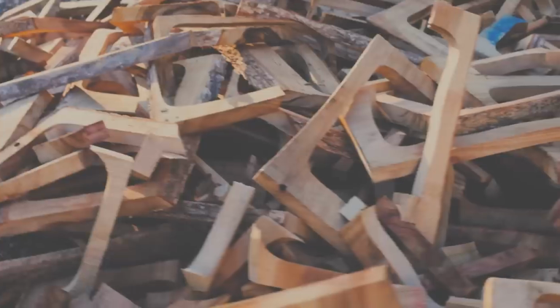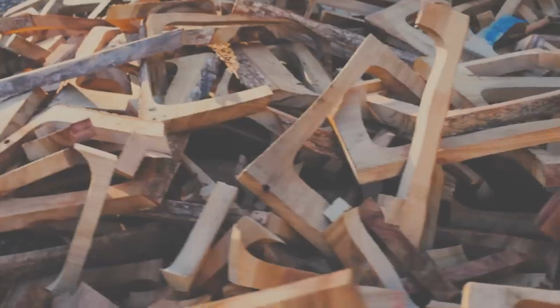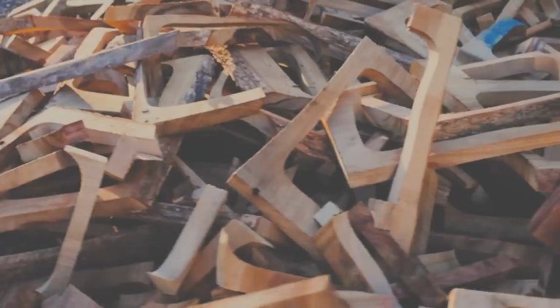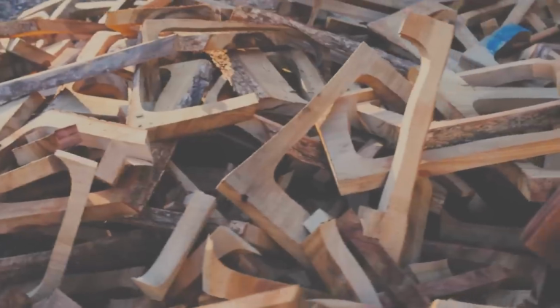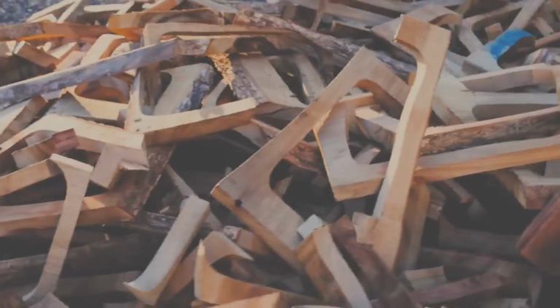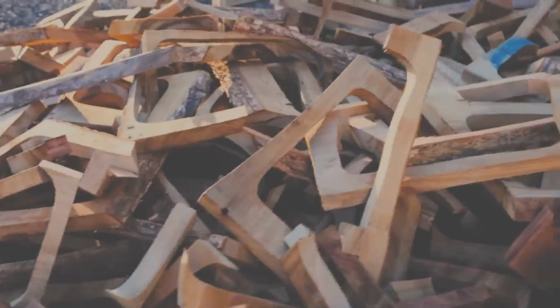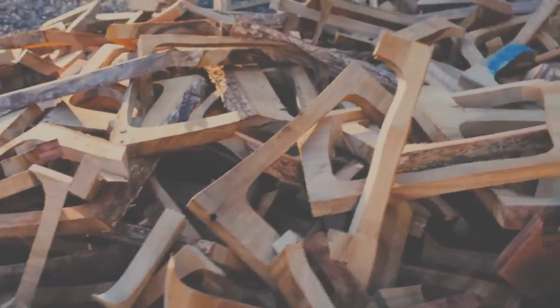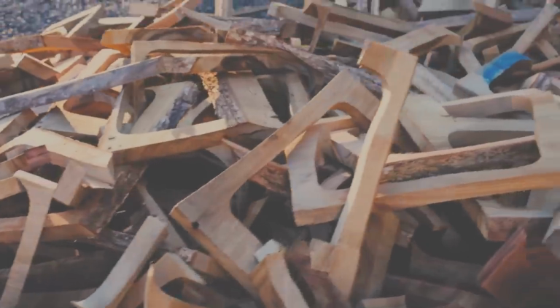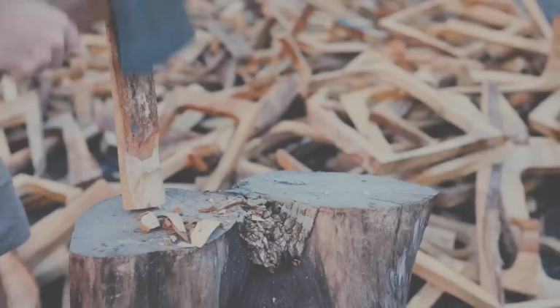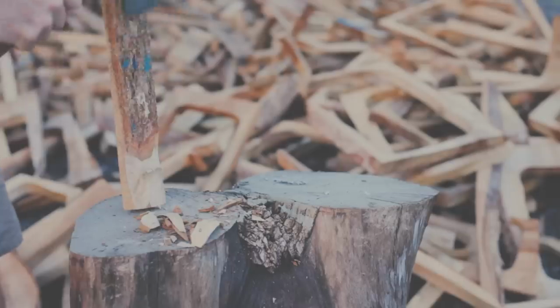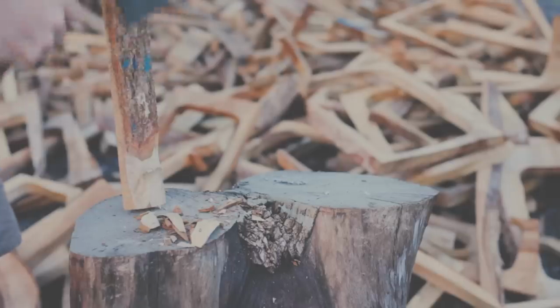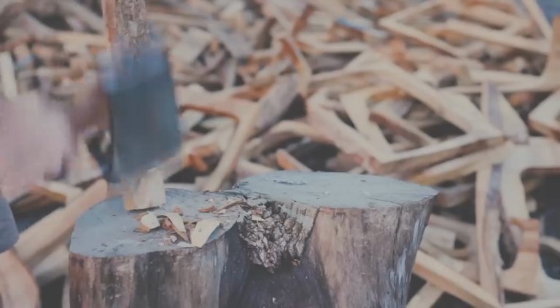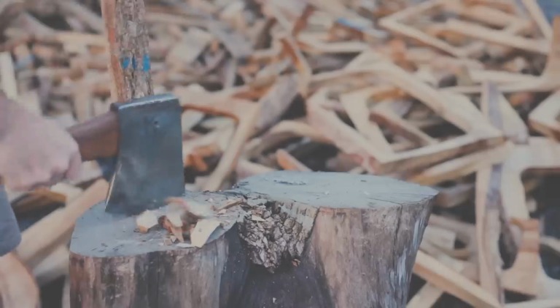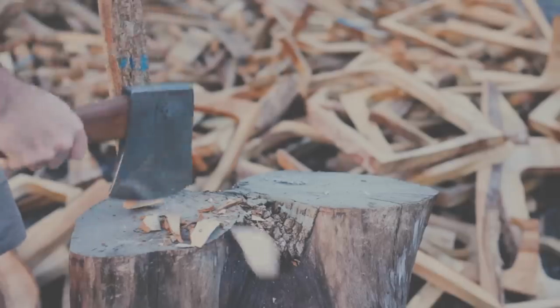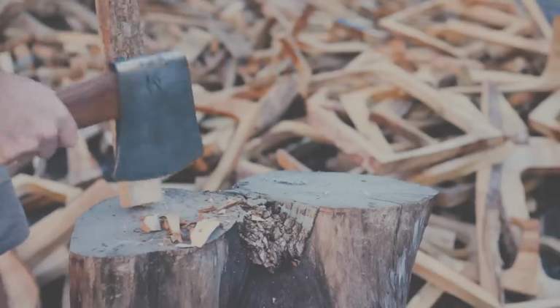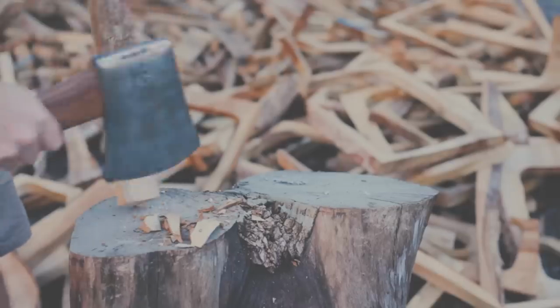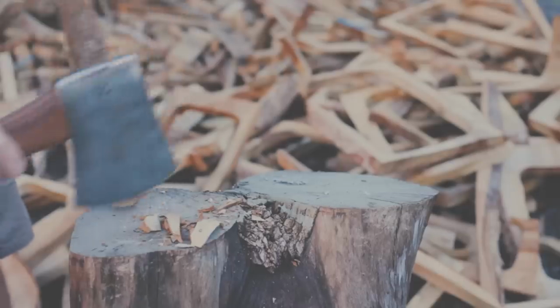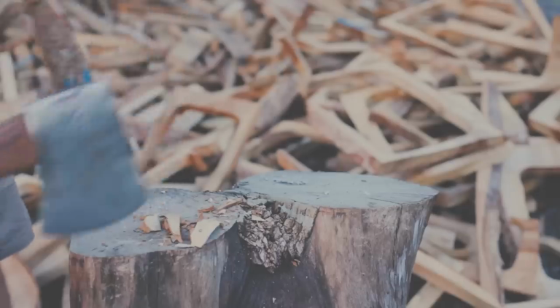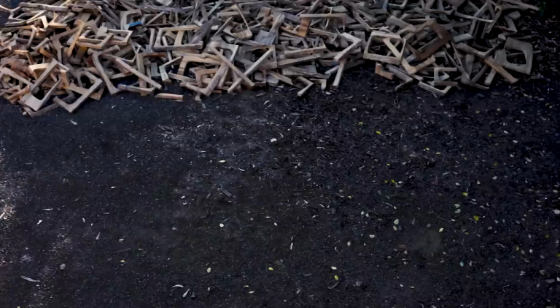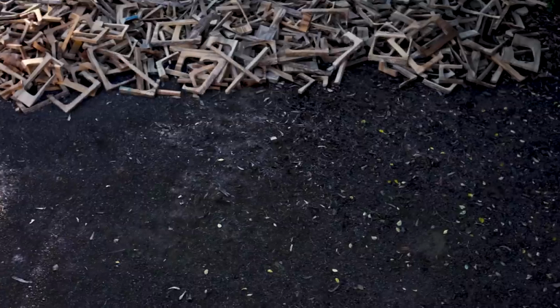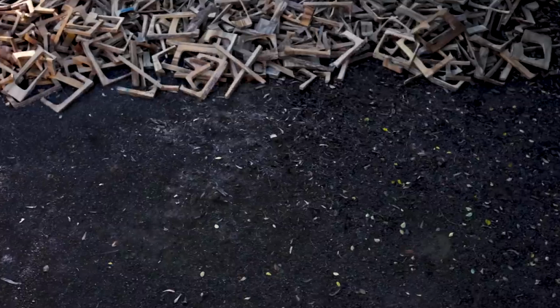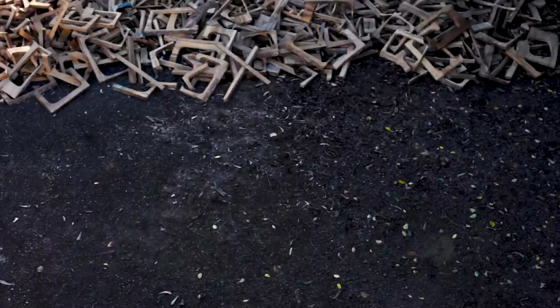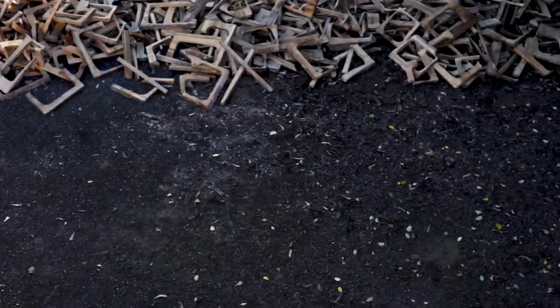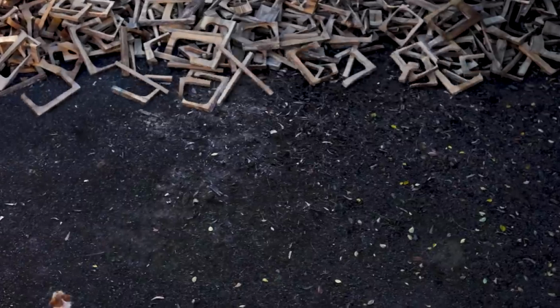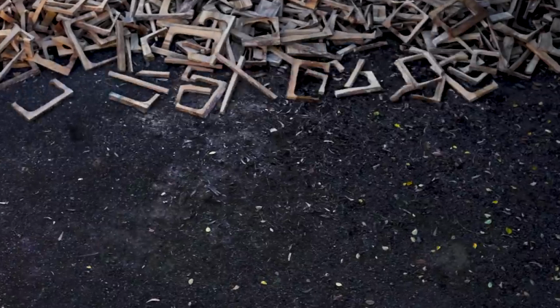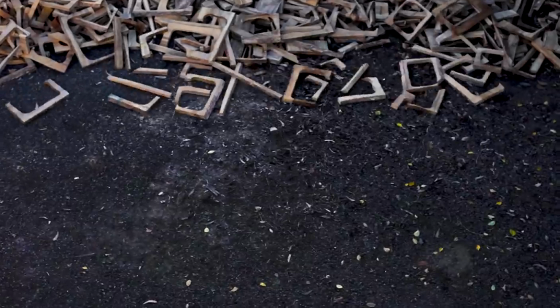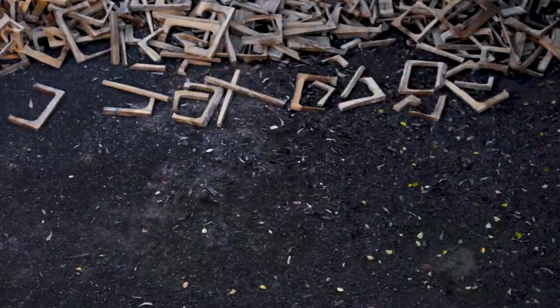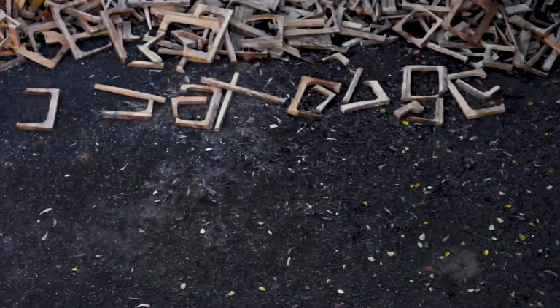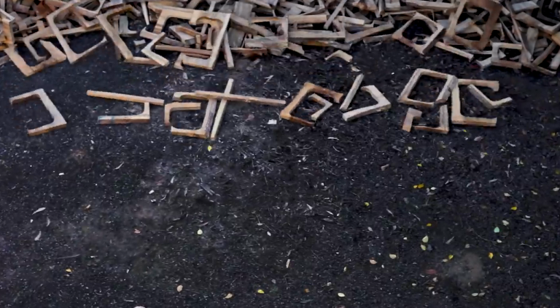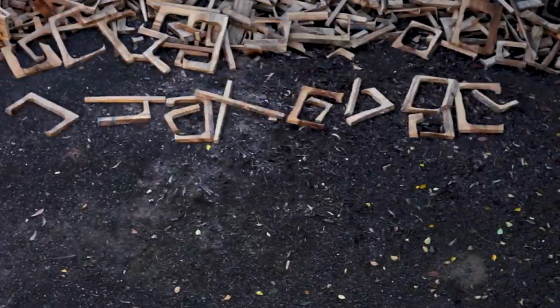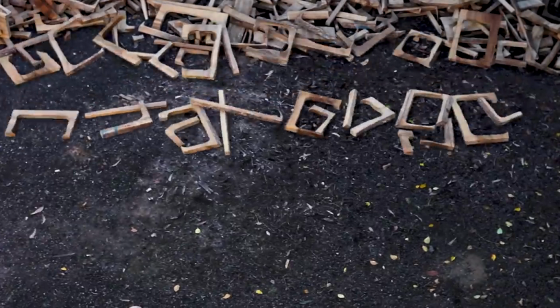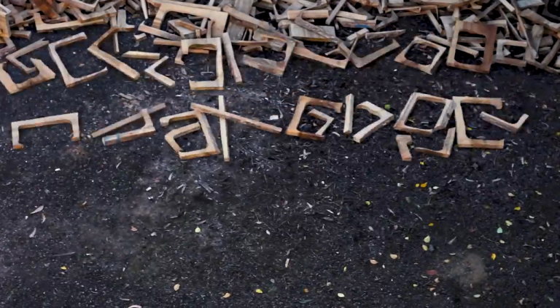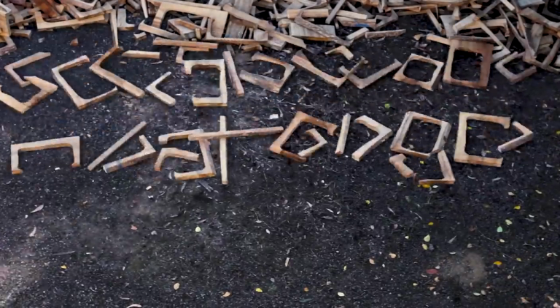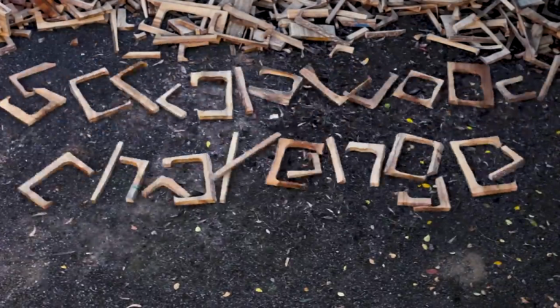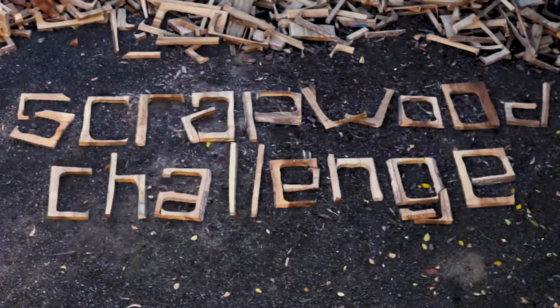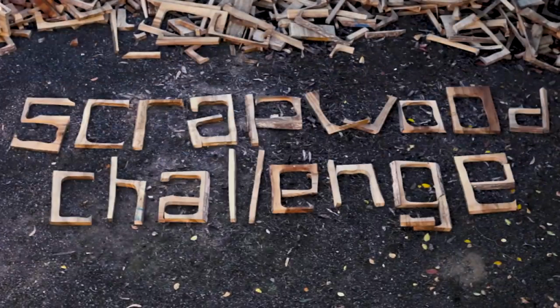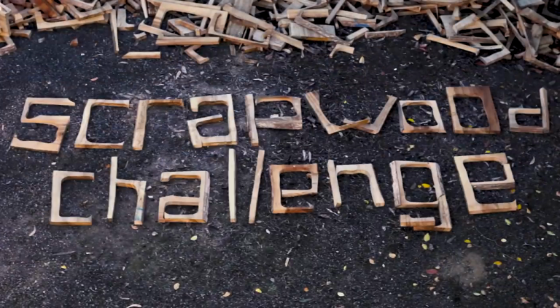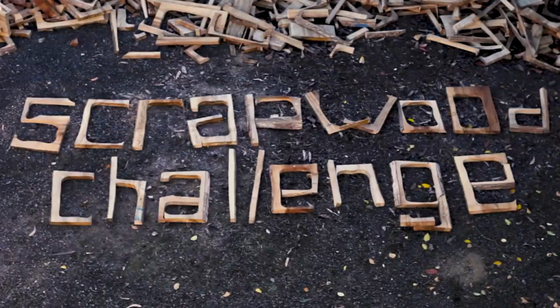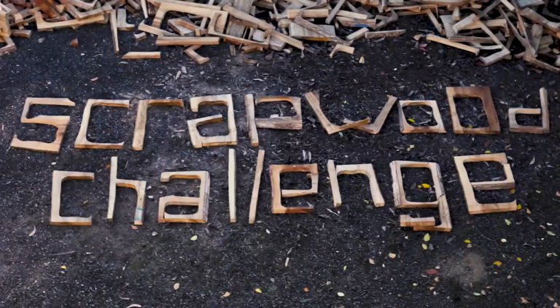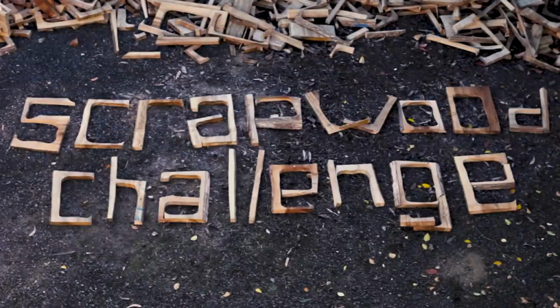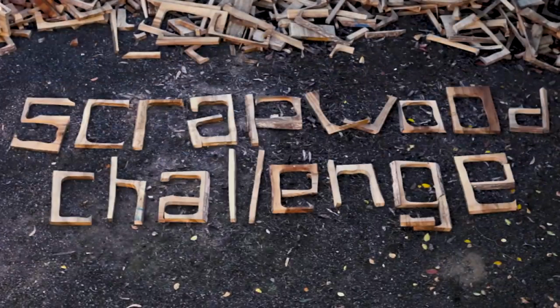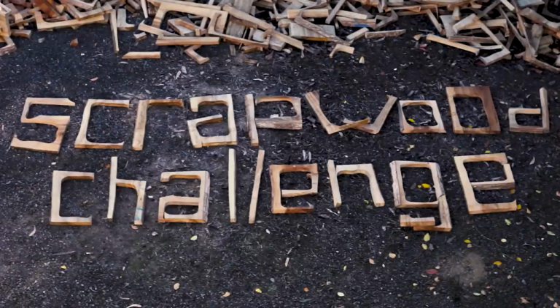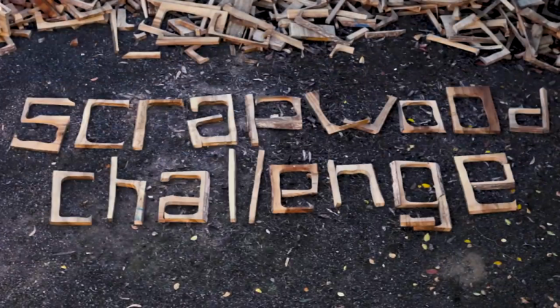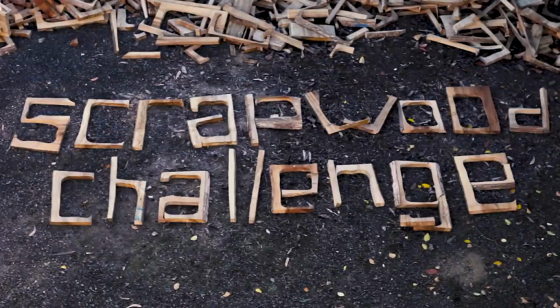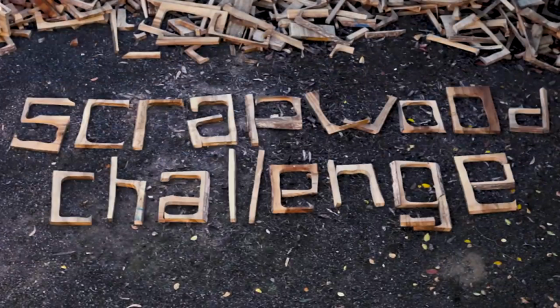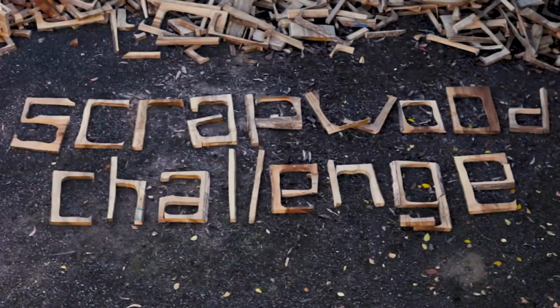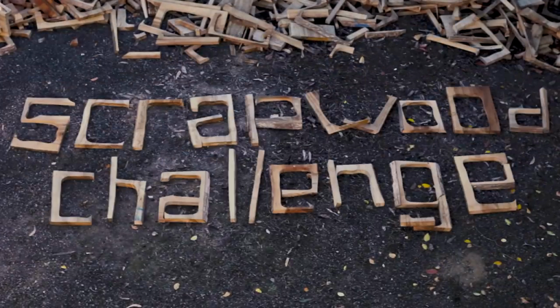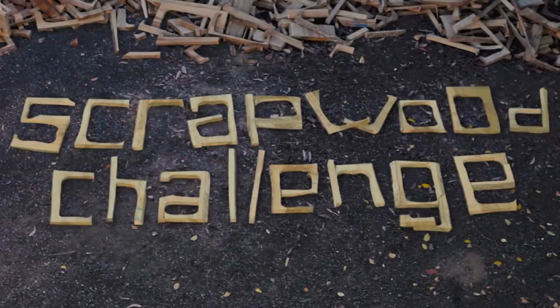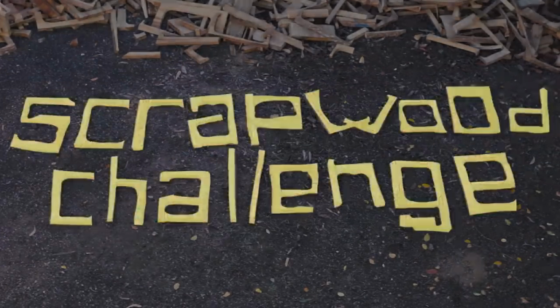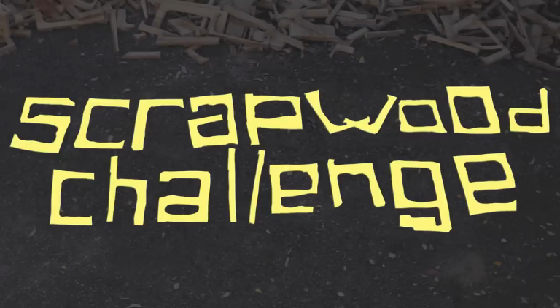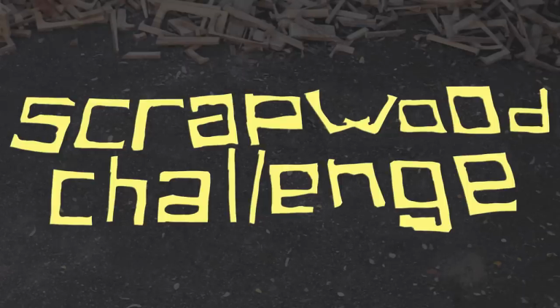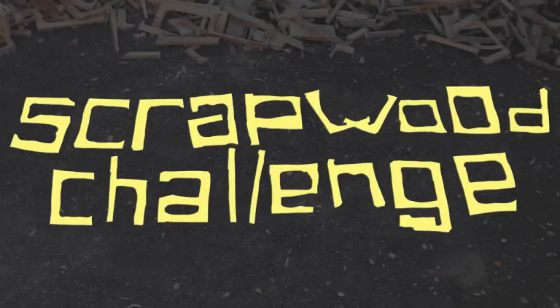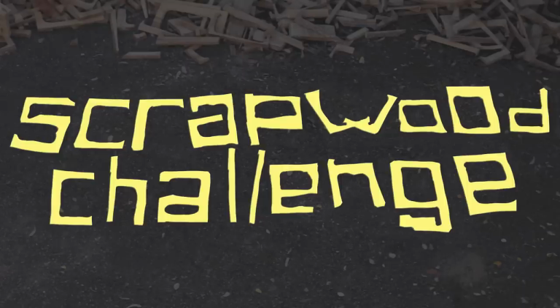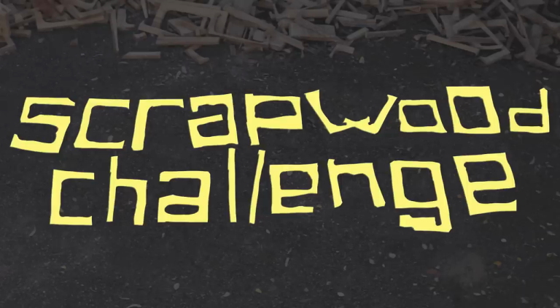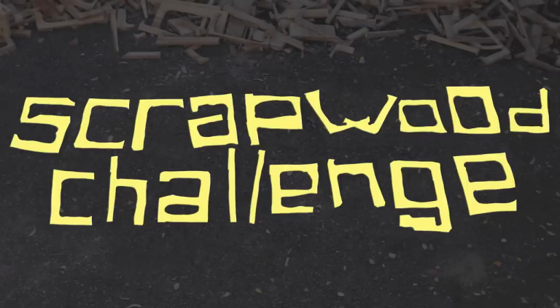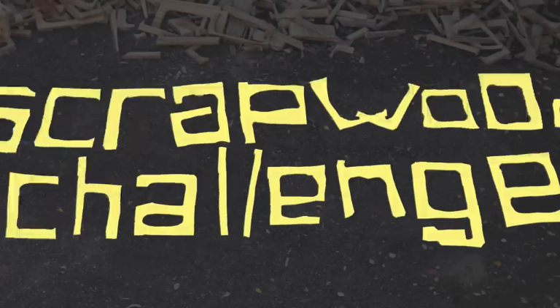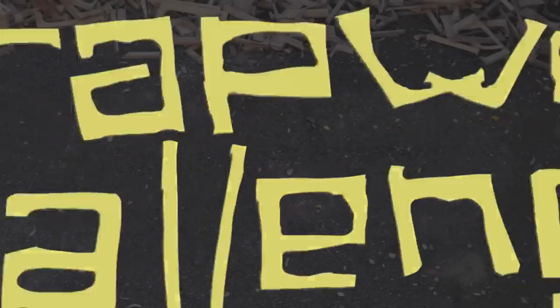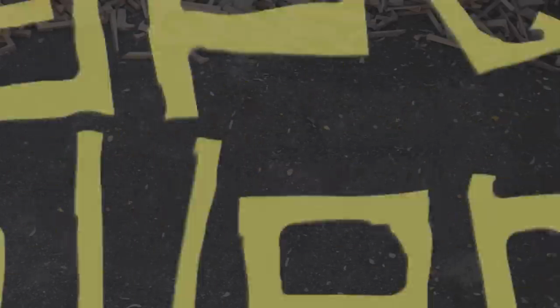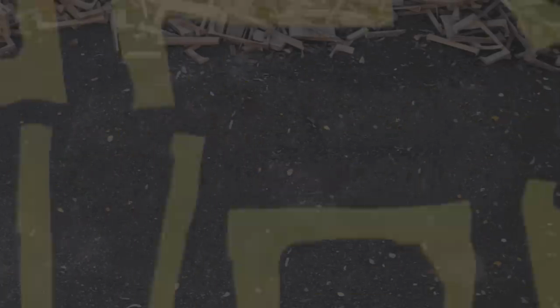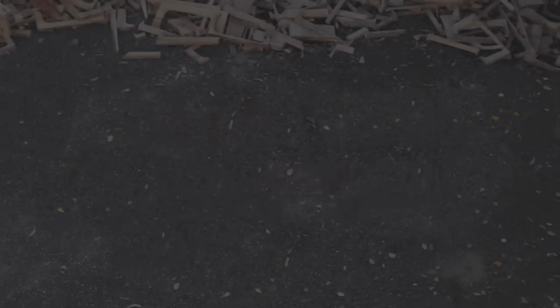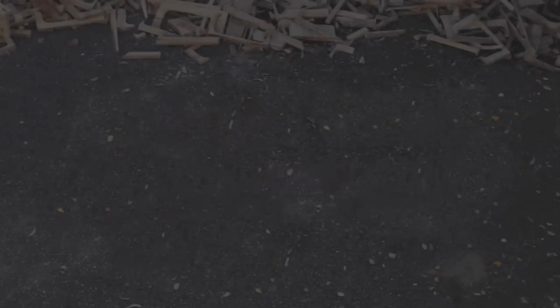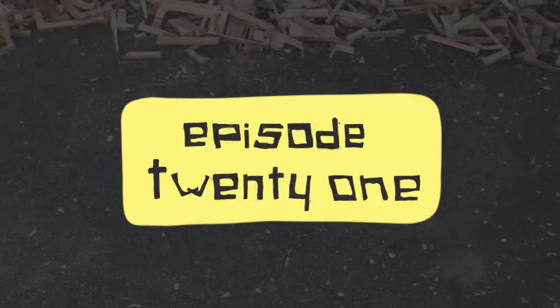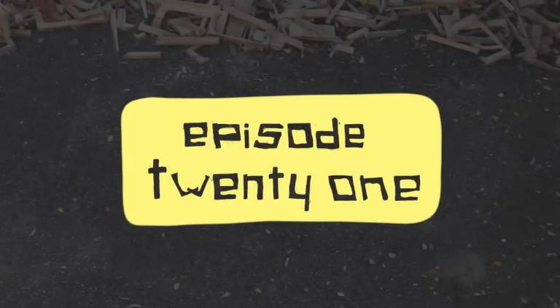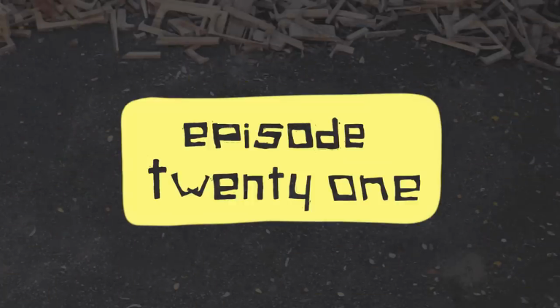Scrap wood challenge. It's scrap, it's crap, it's firewood. But some of the wood is good.